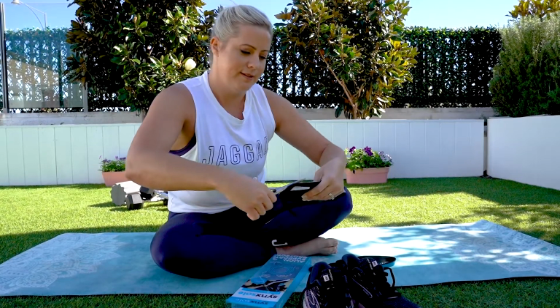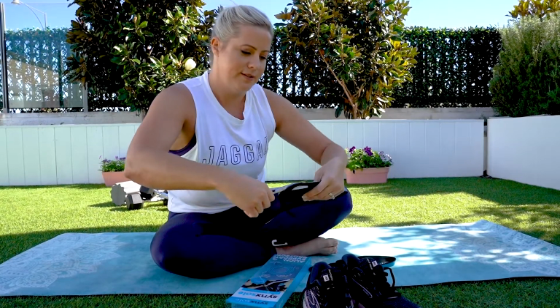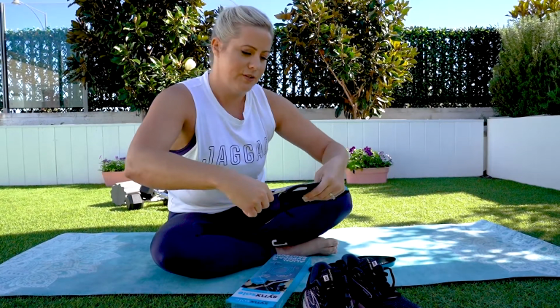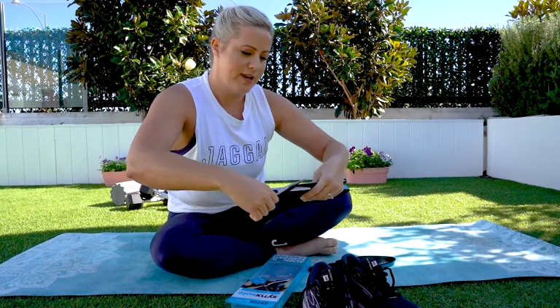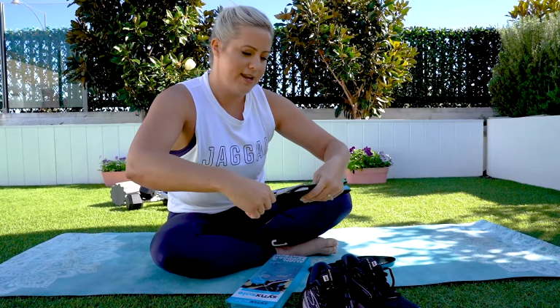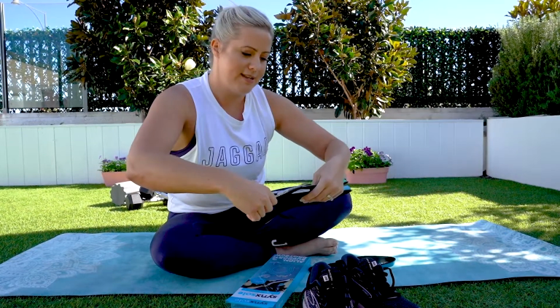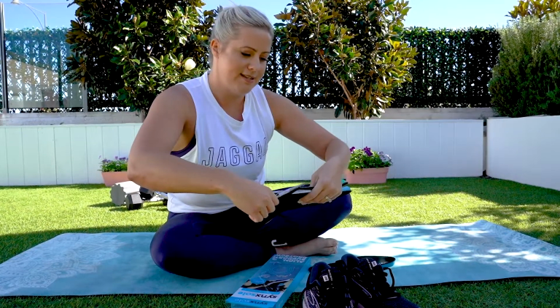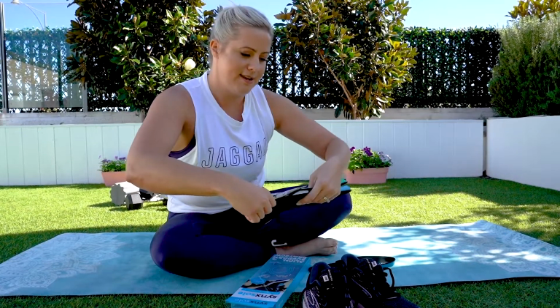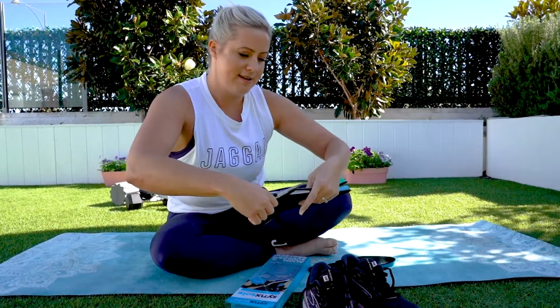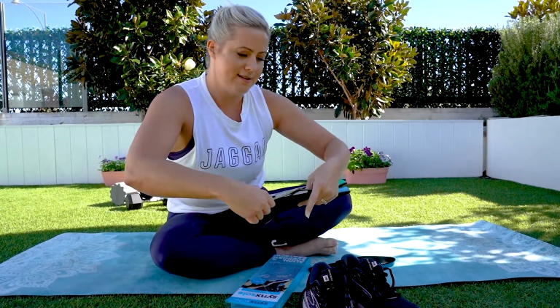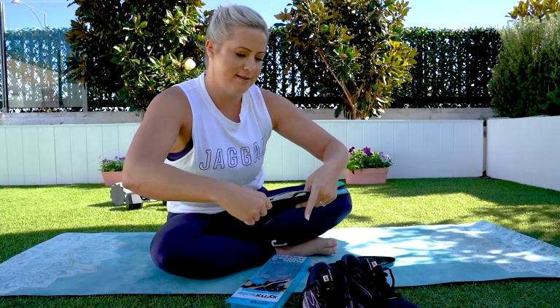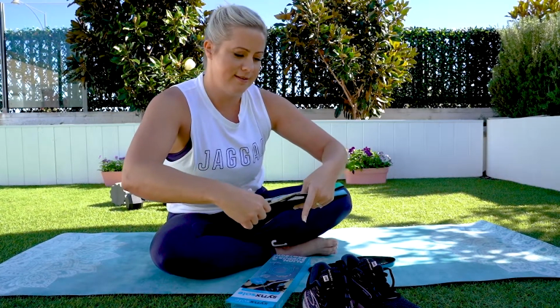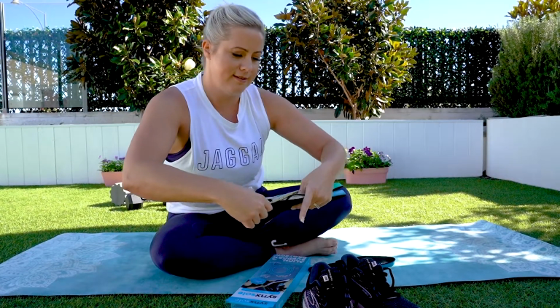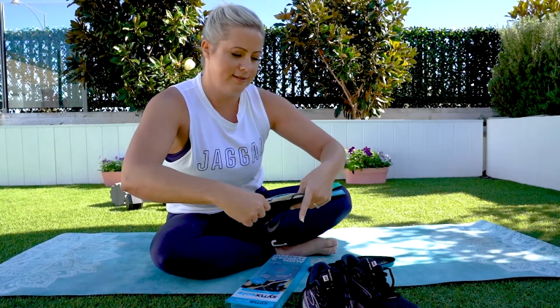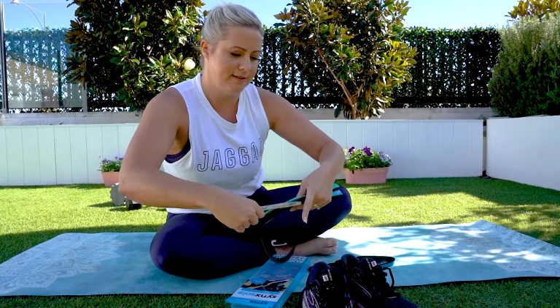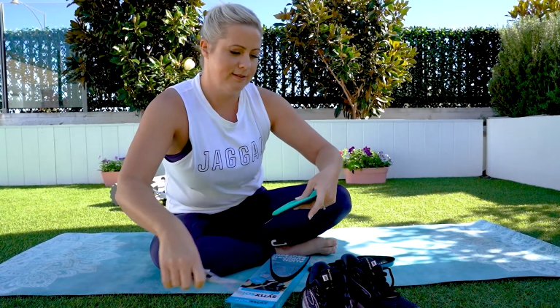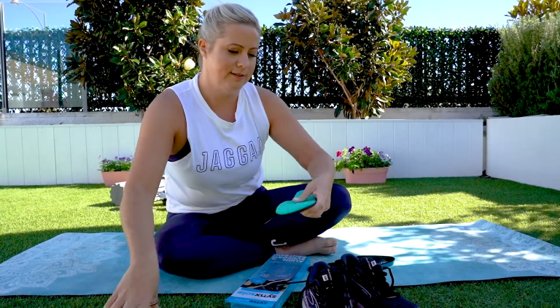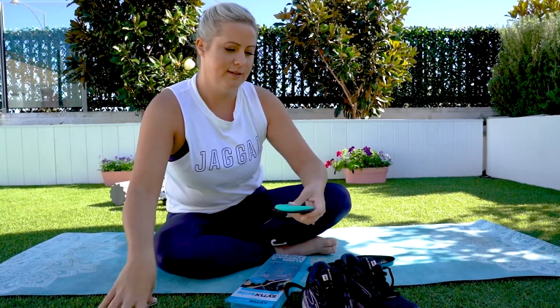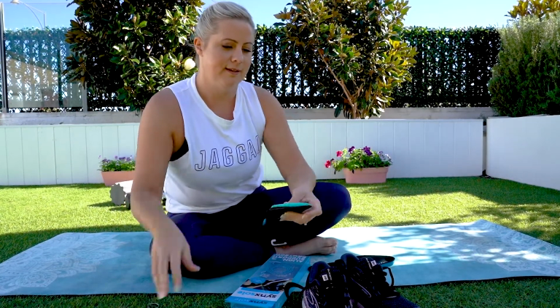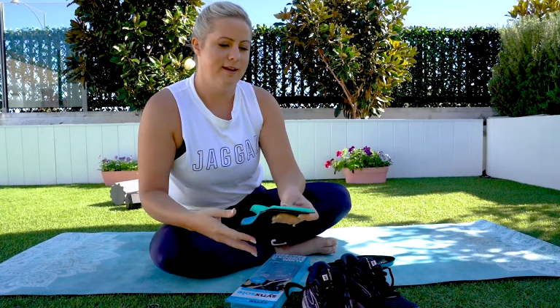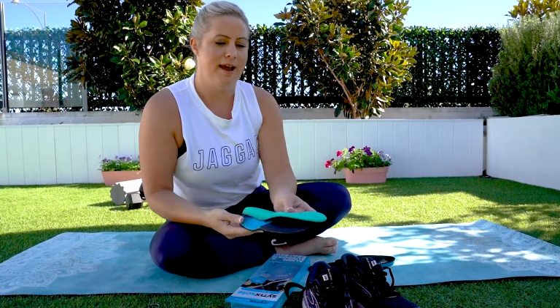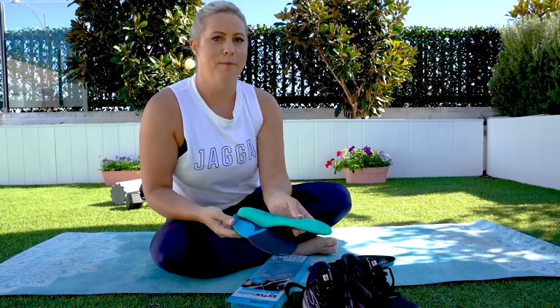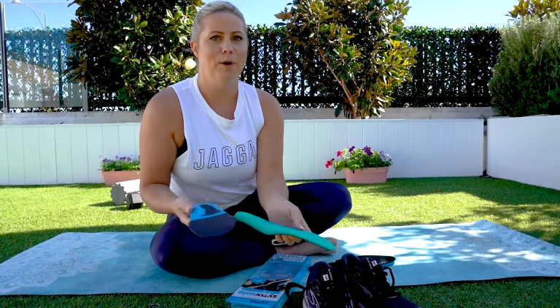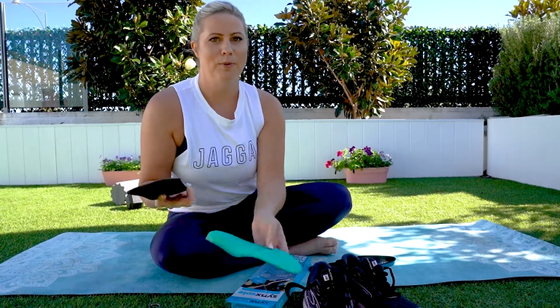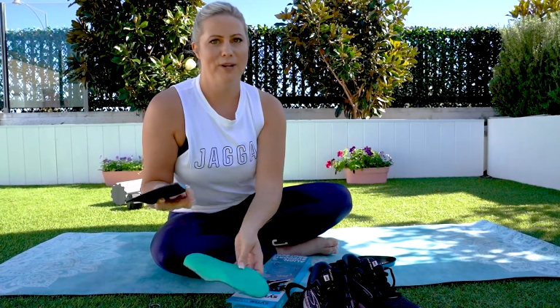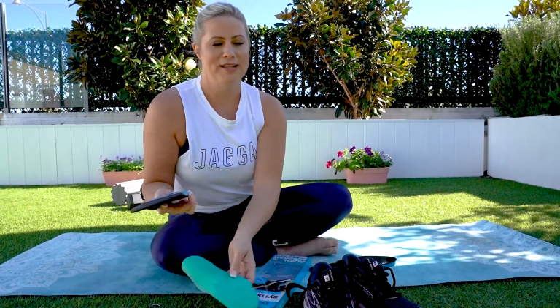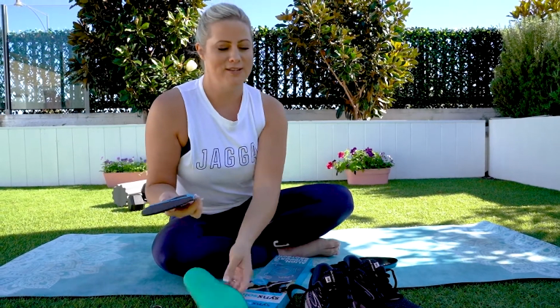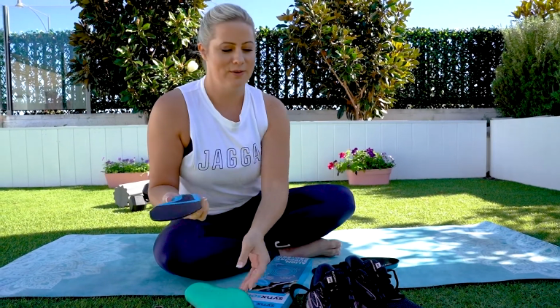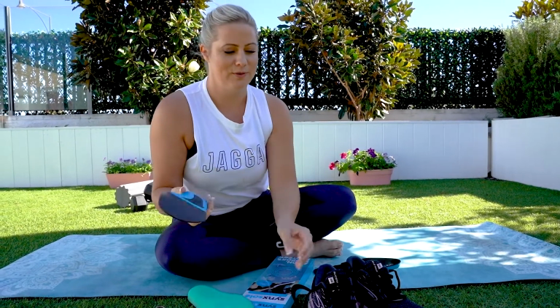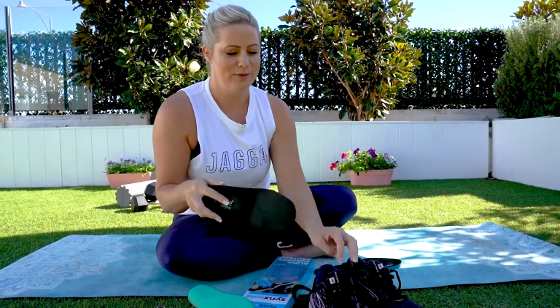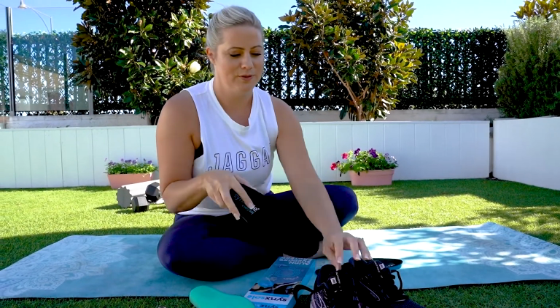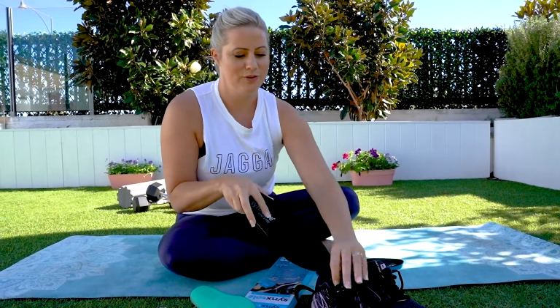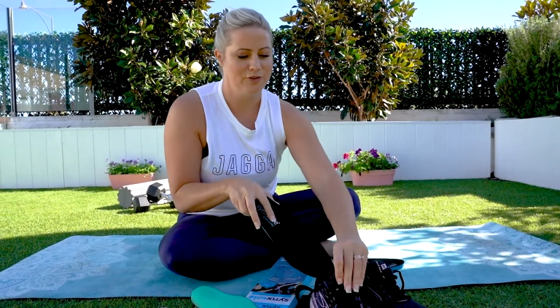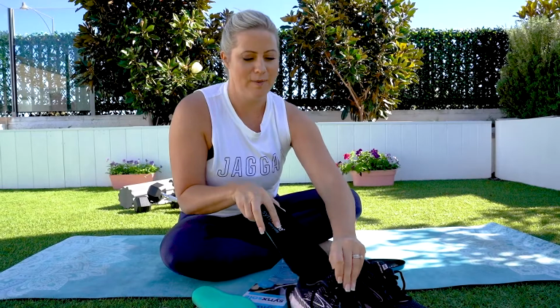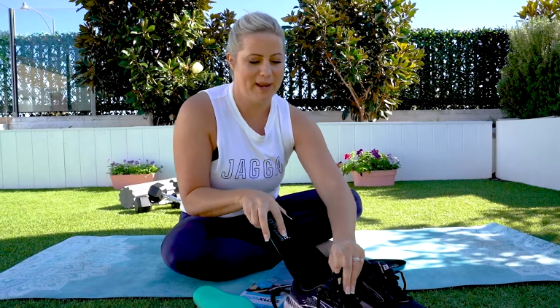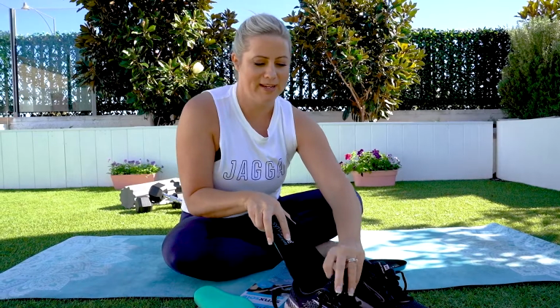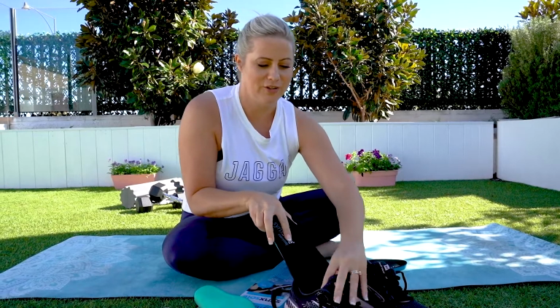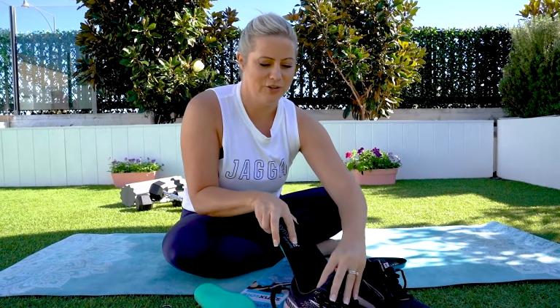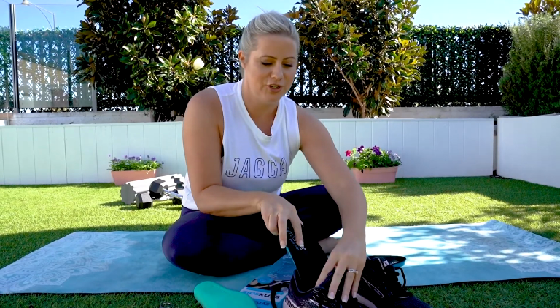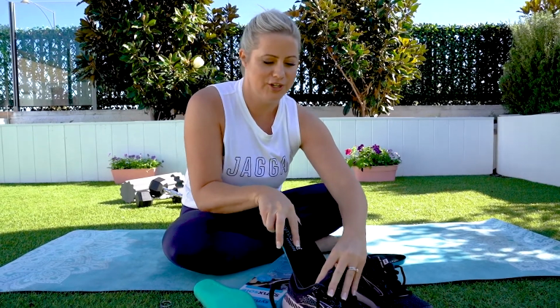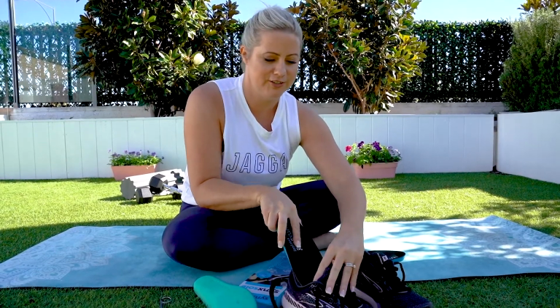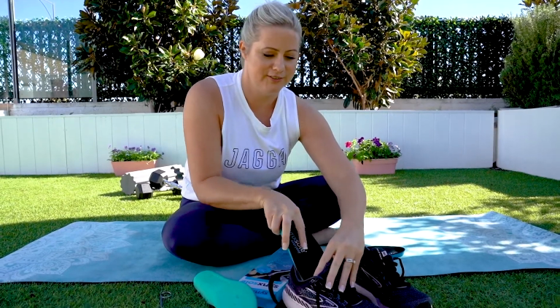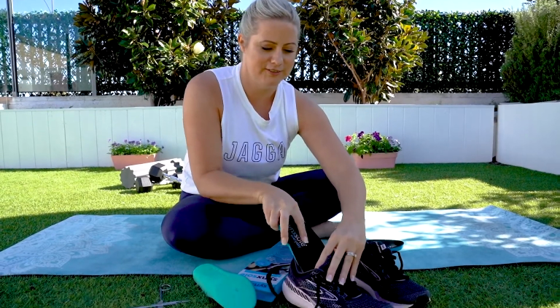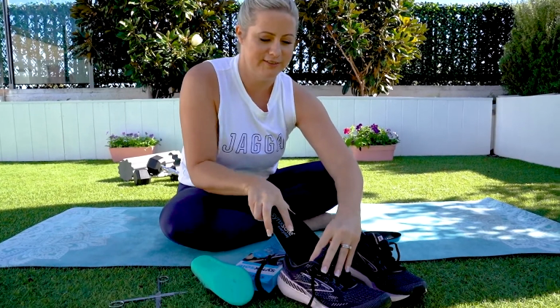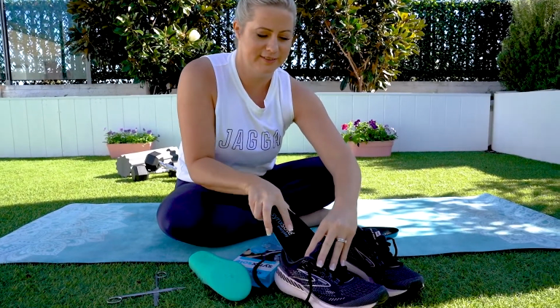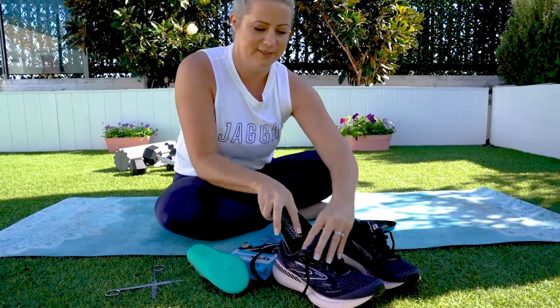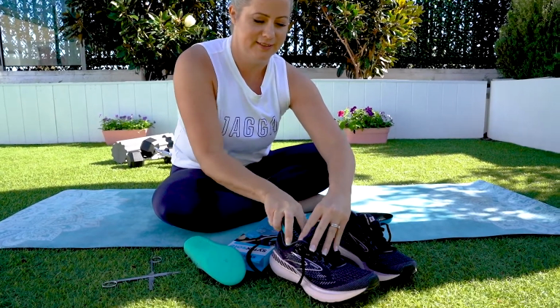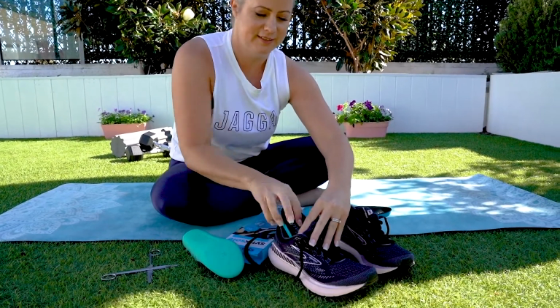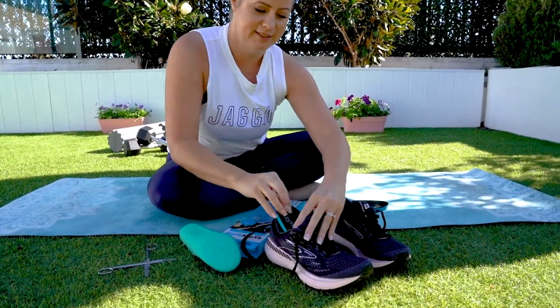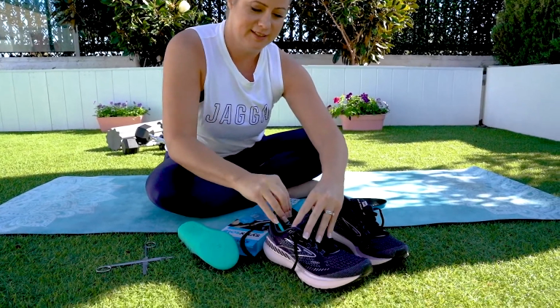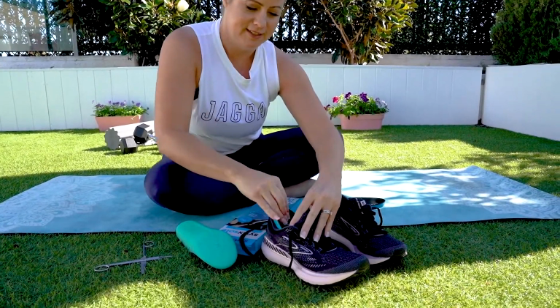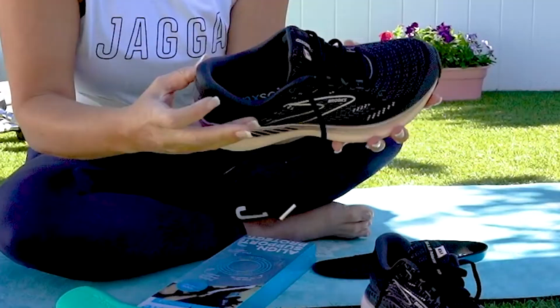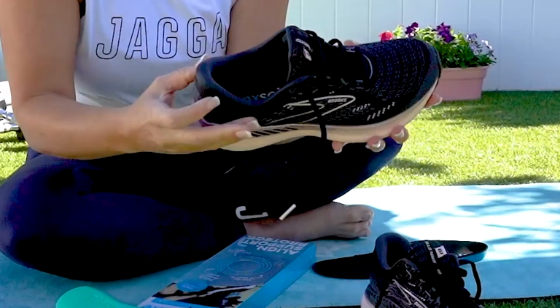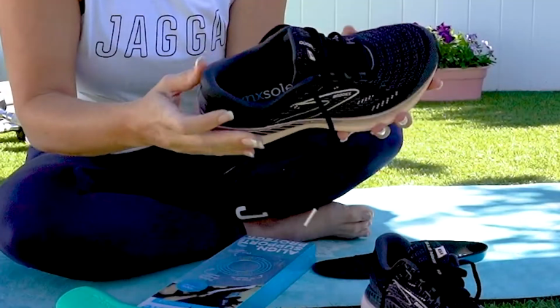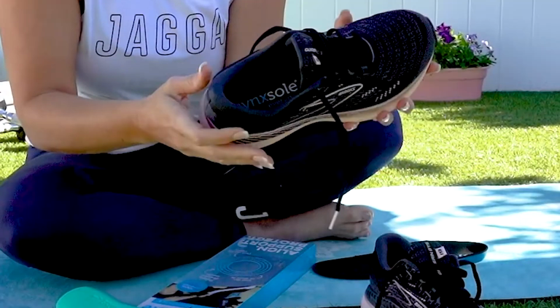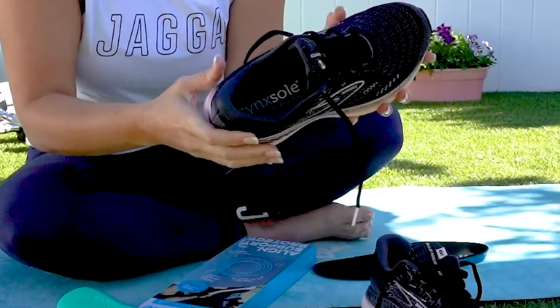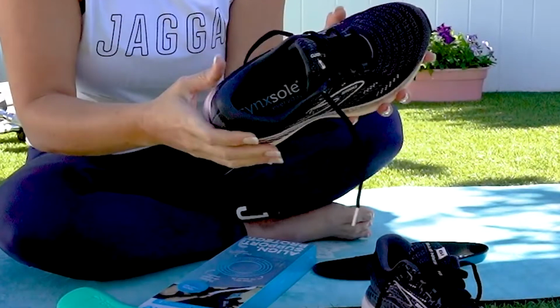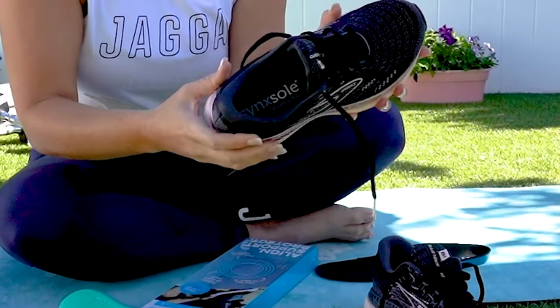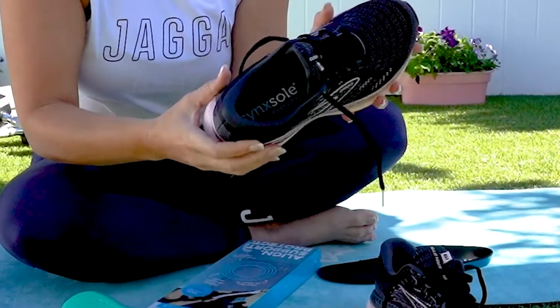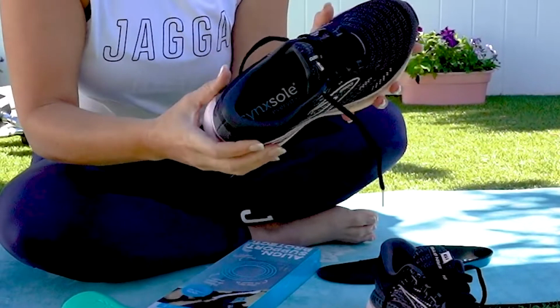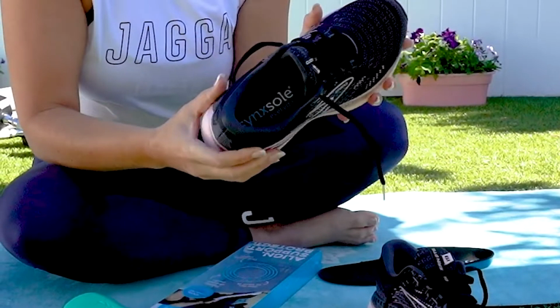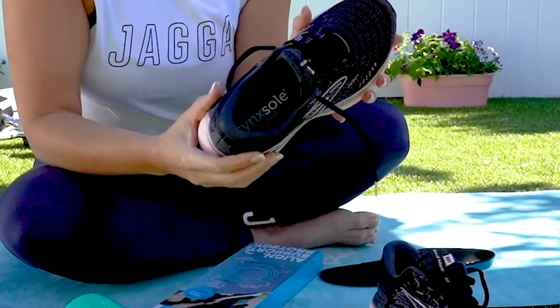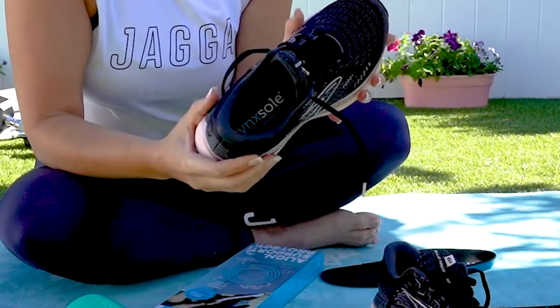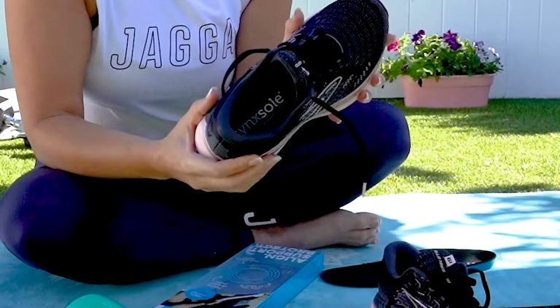So easy. Pop your insole straight back into your shoe and you're good to go.